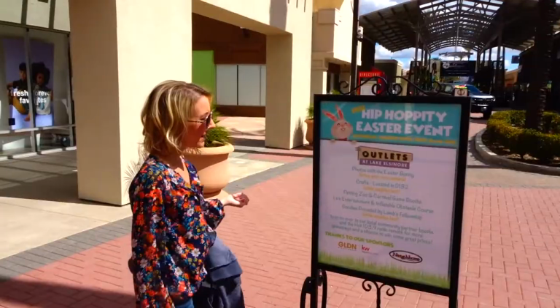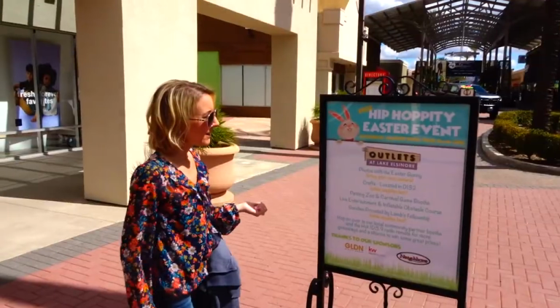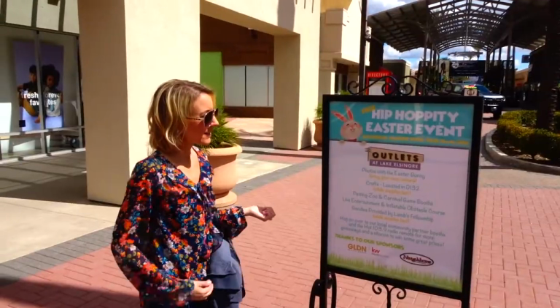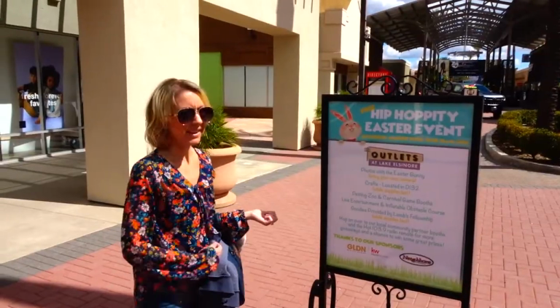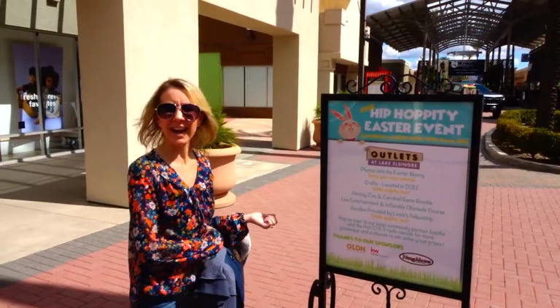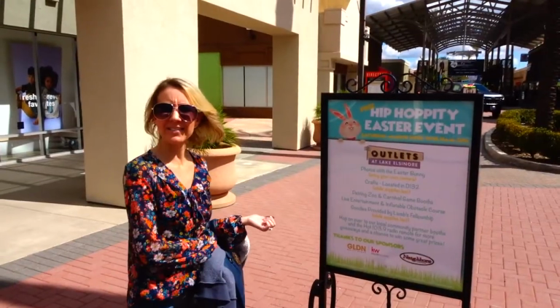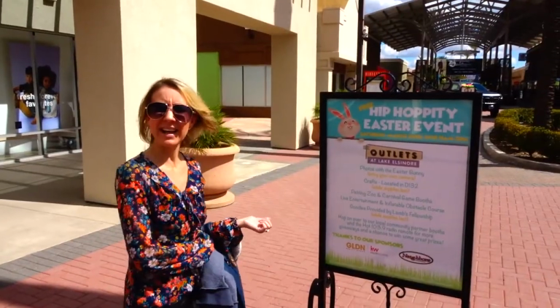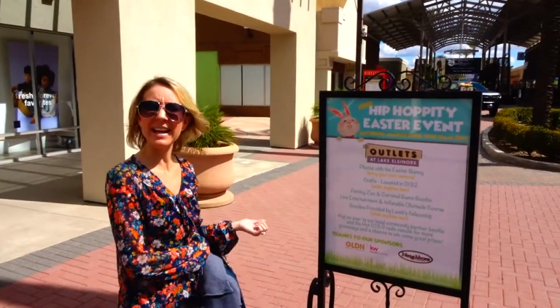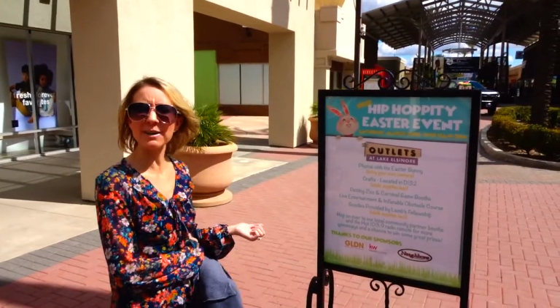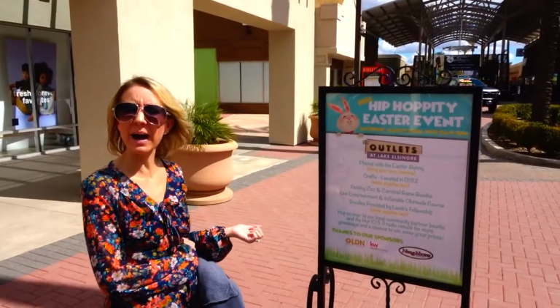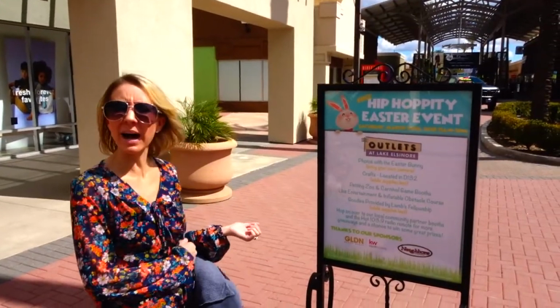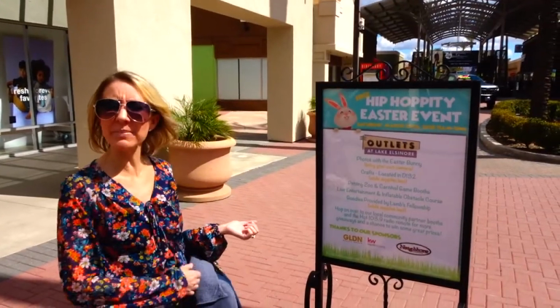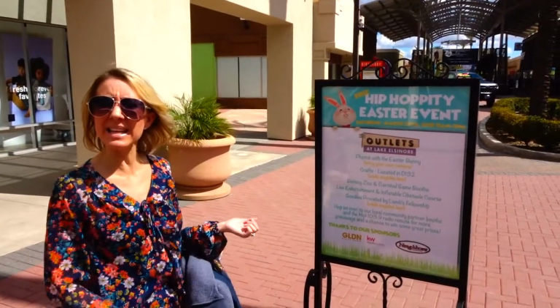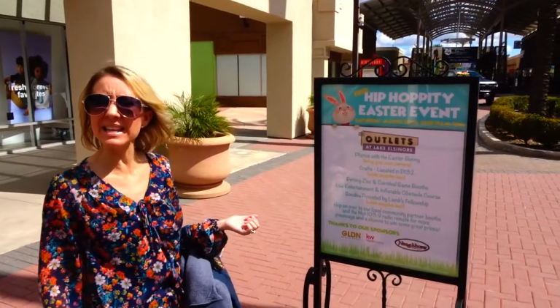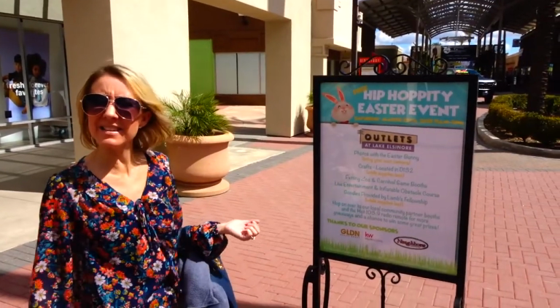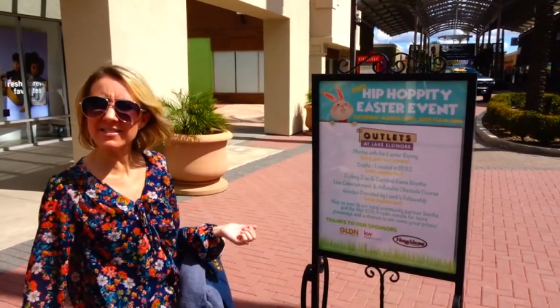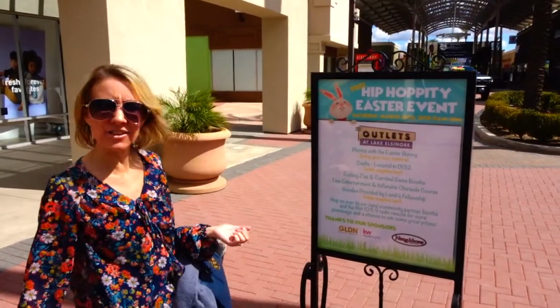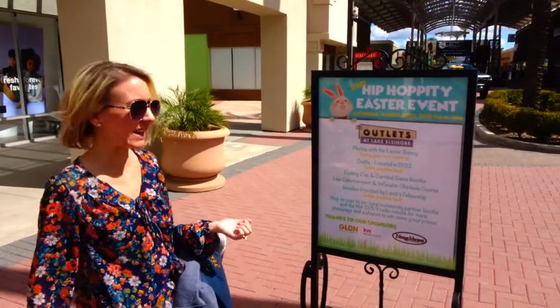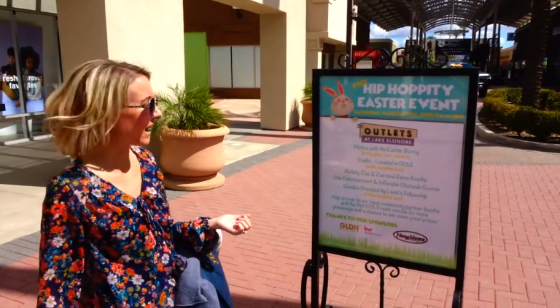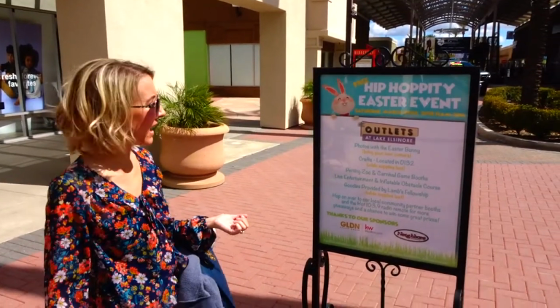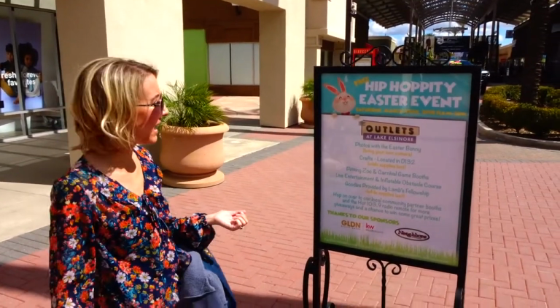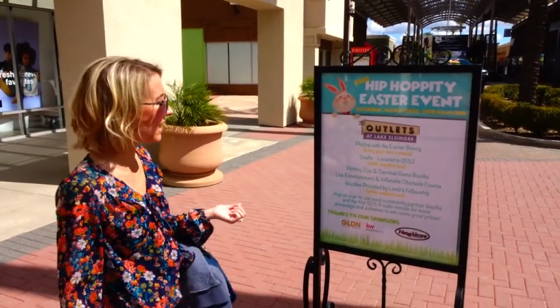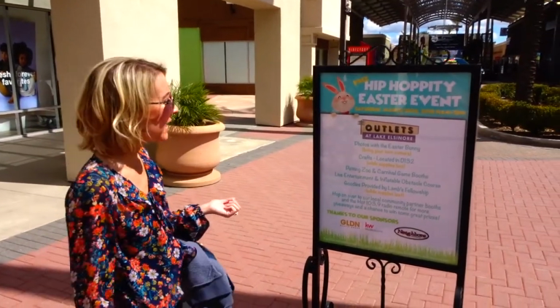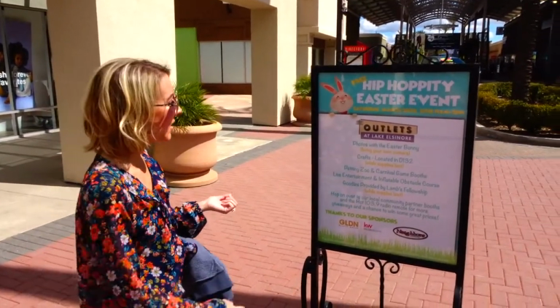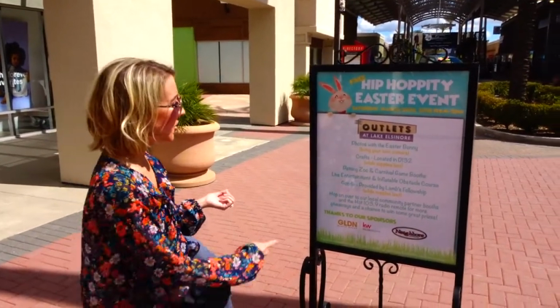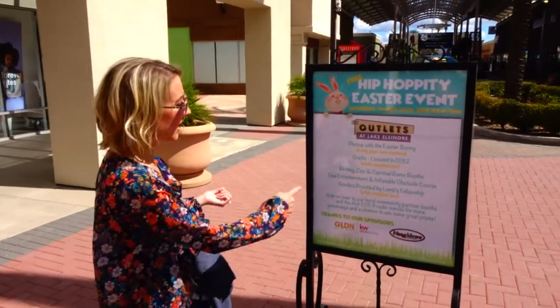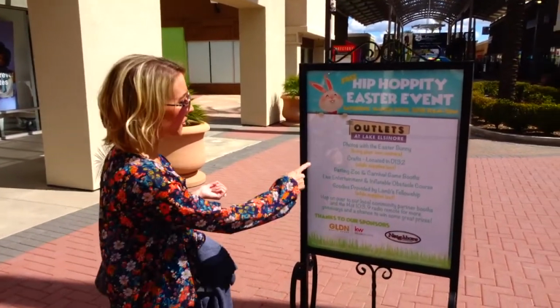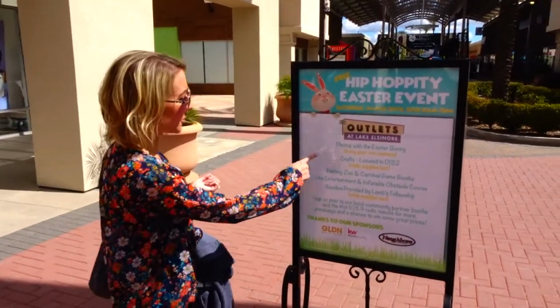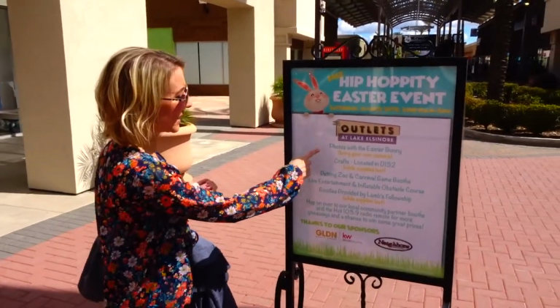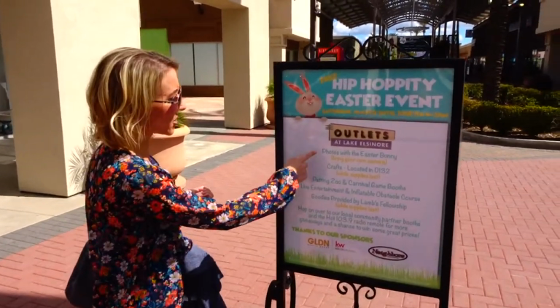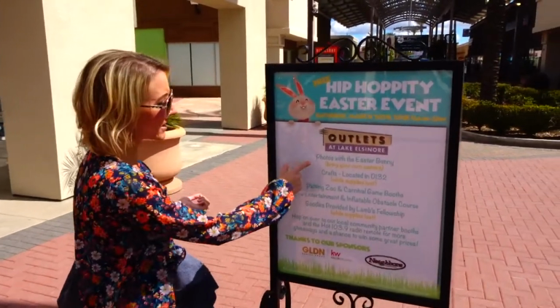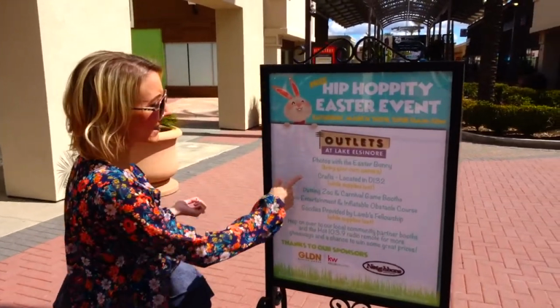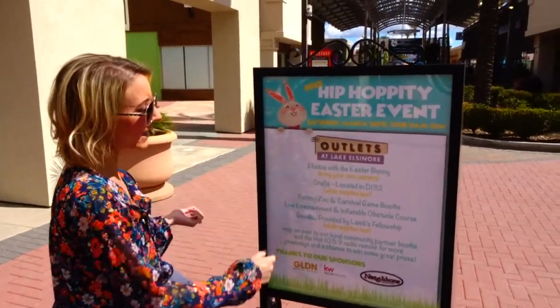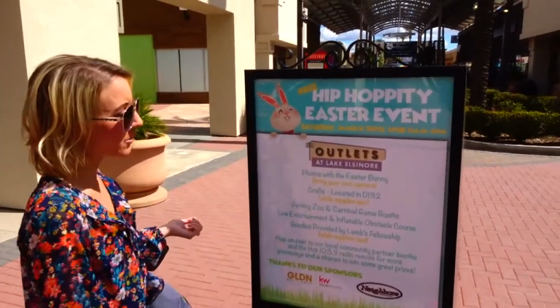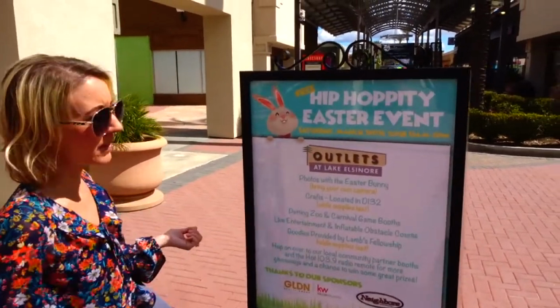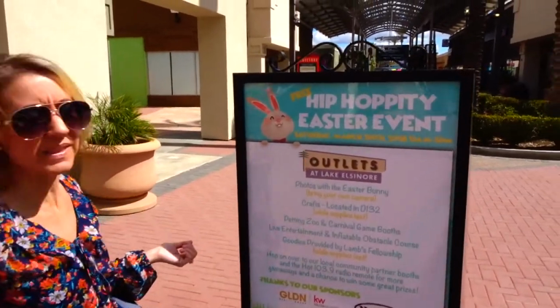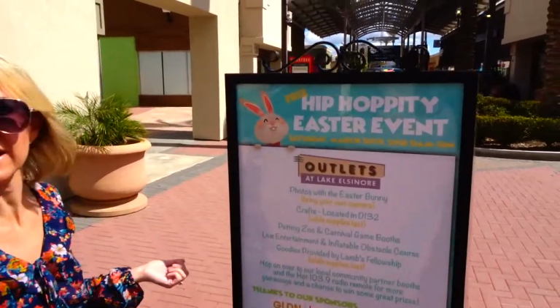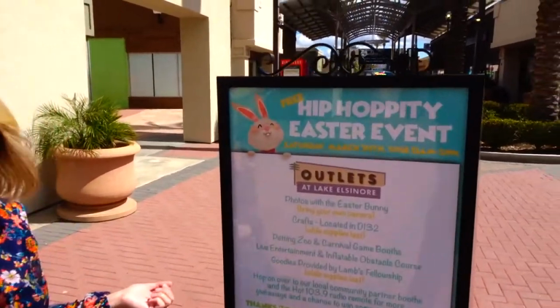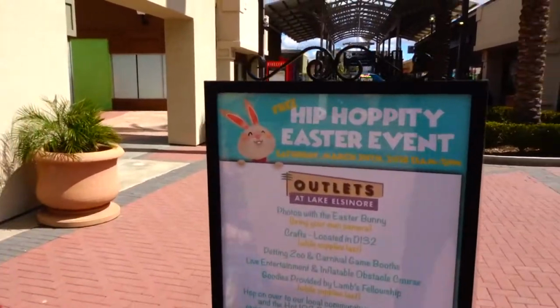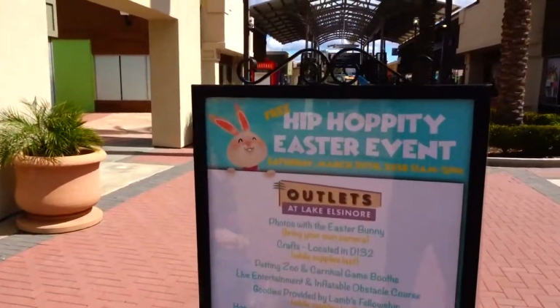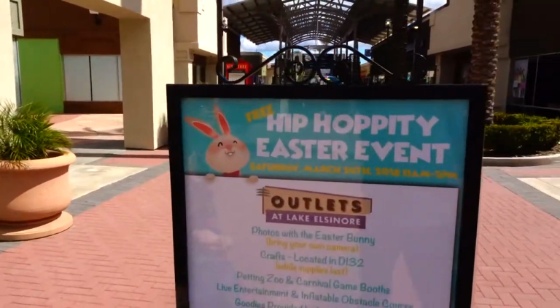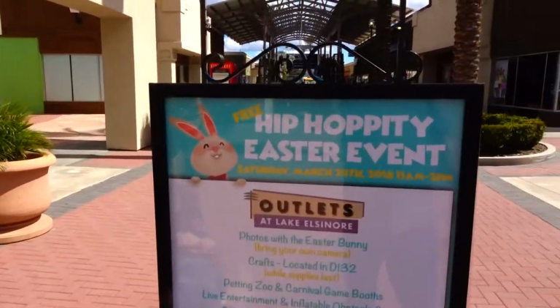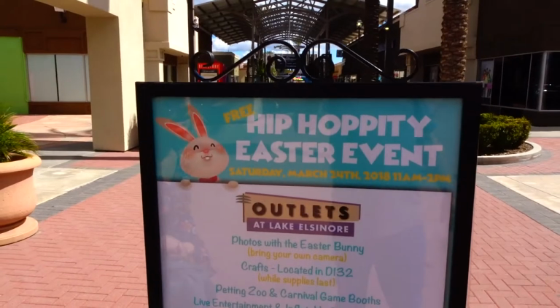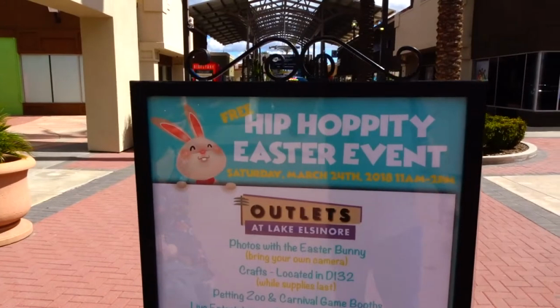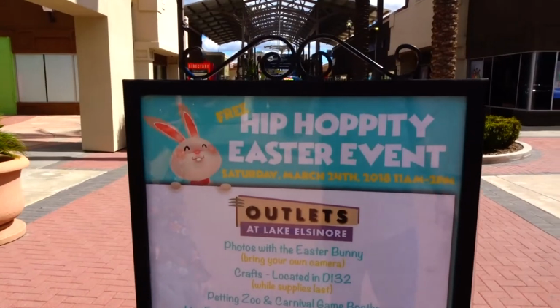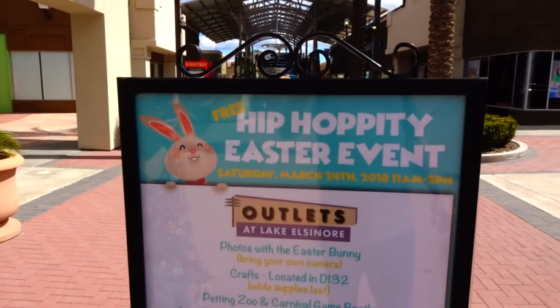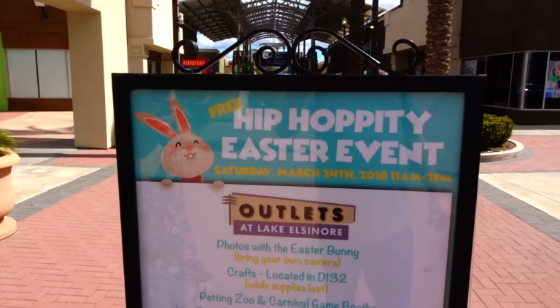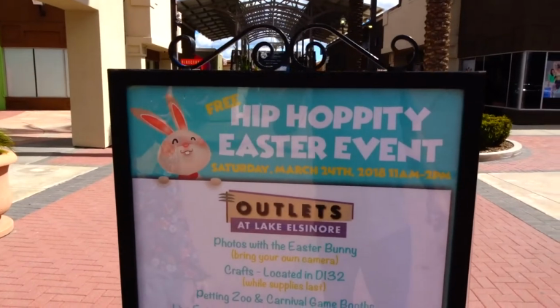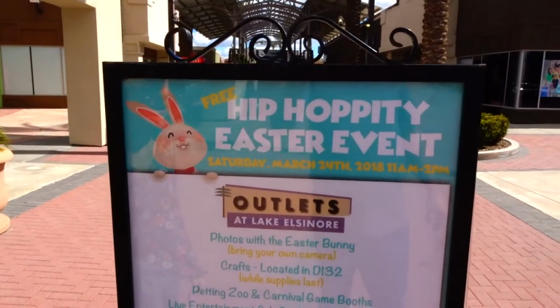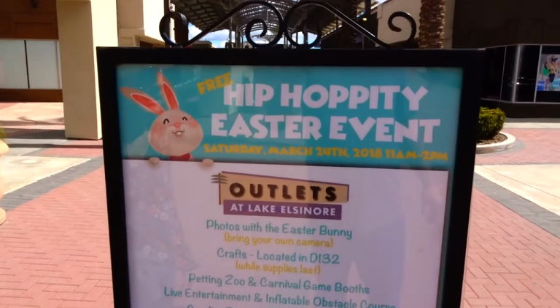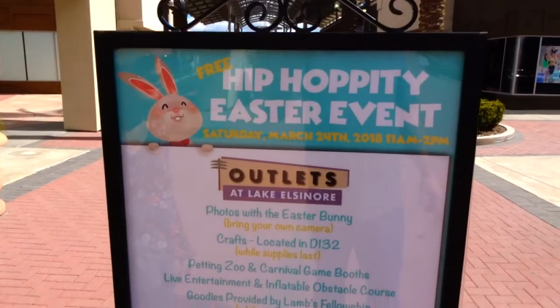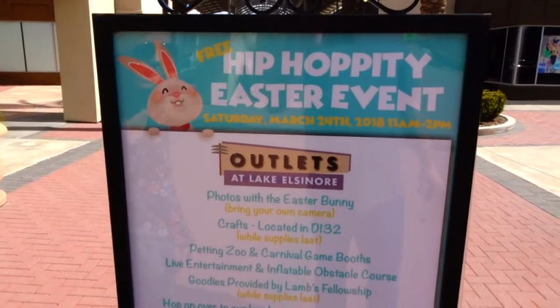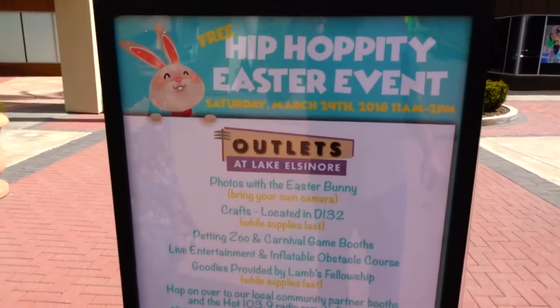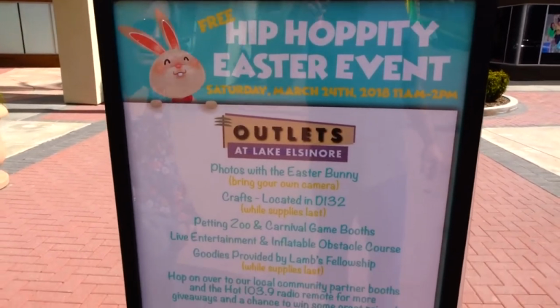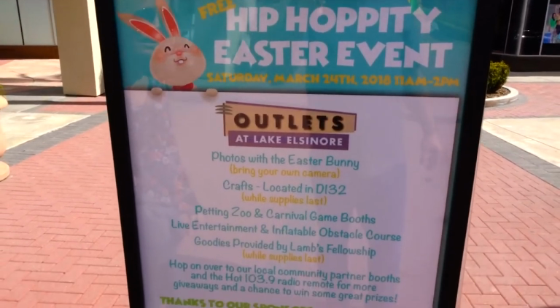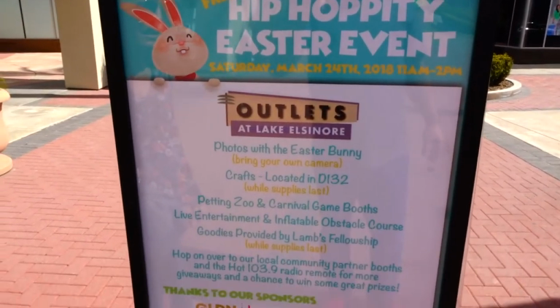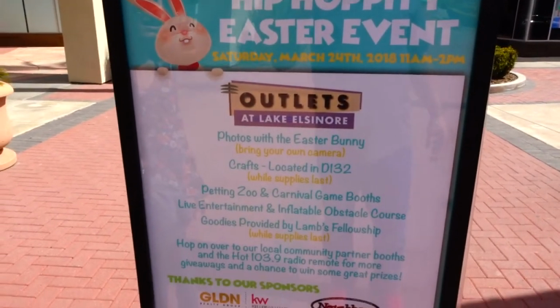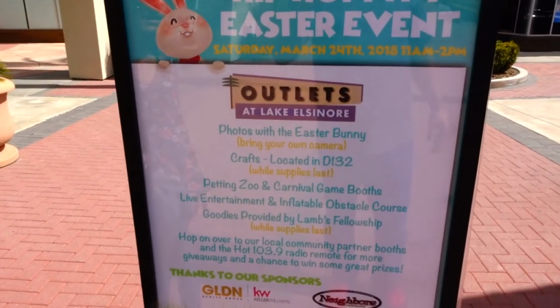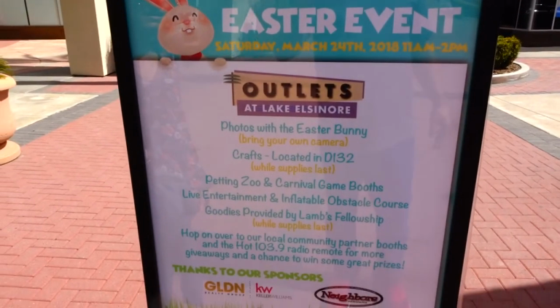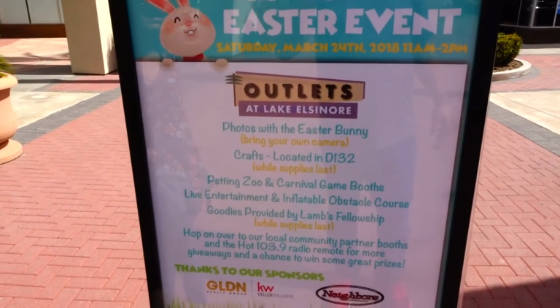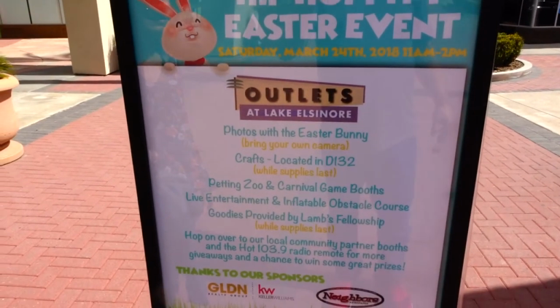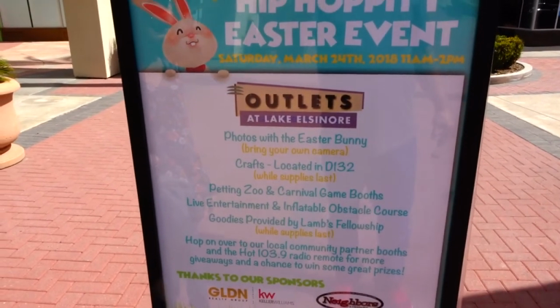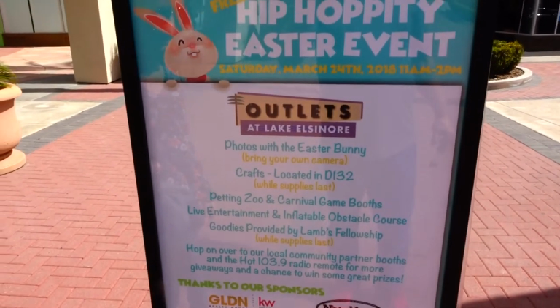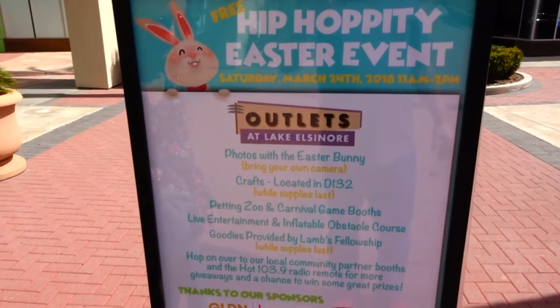They're having a hip hoppity Easter event, honey! You can get your picture taken with the Easter bunny! Next Saturday!